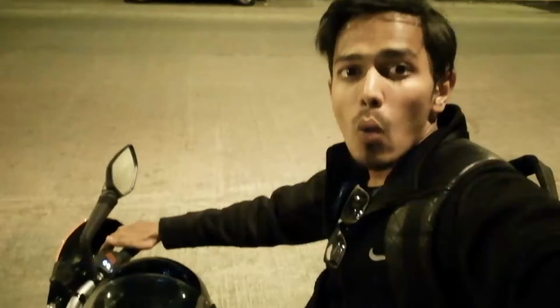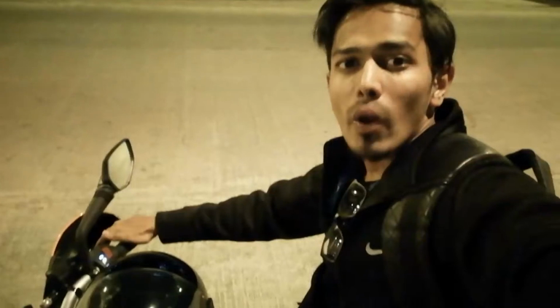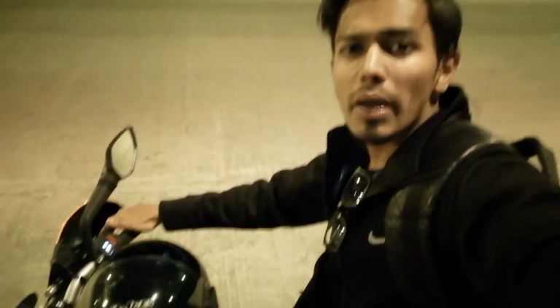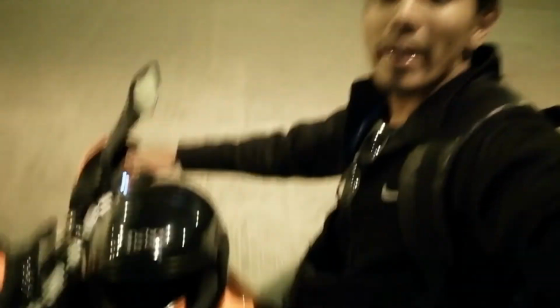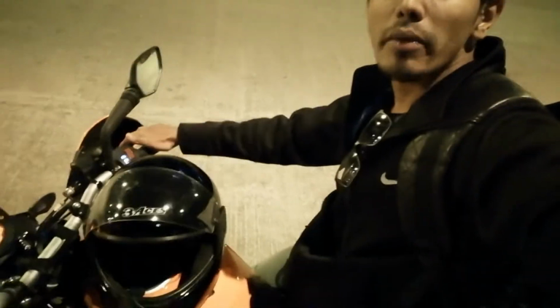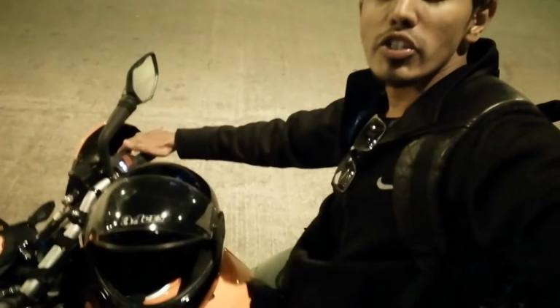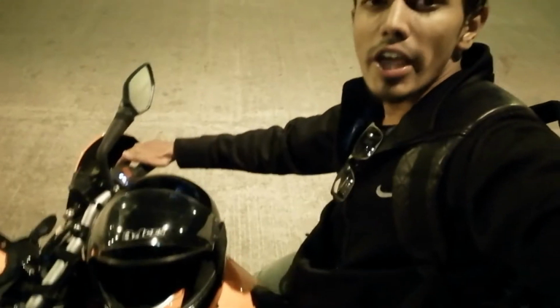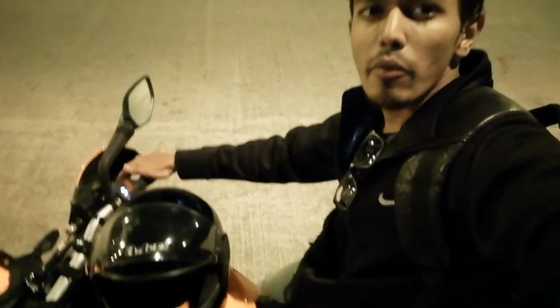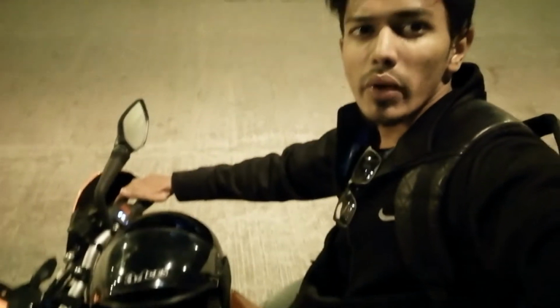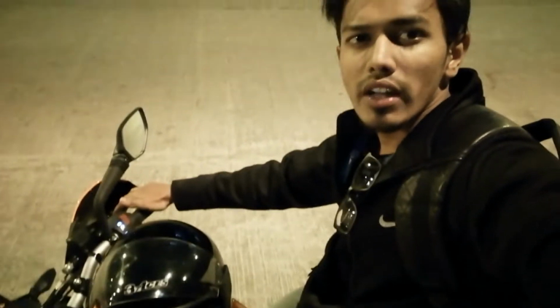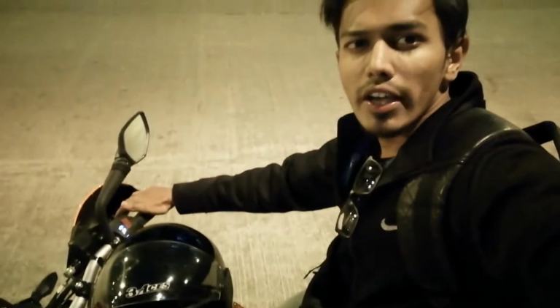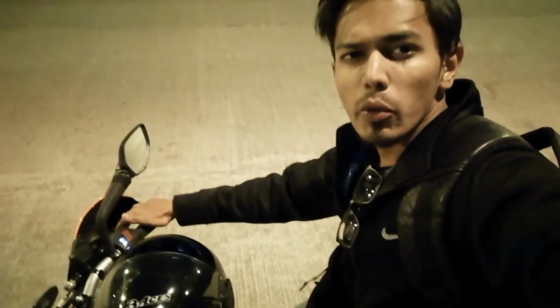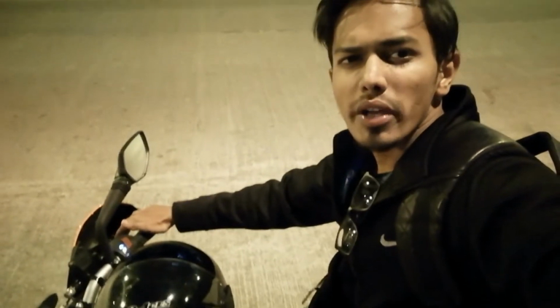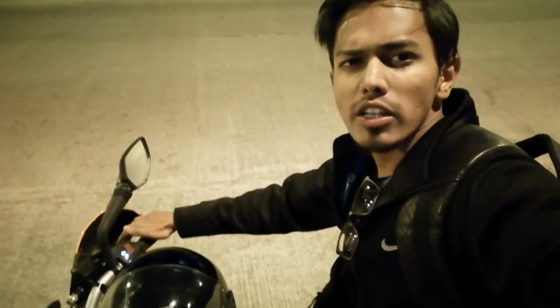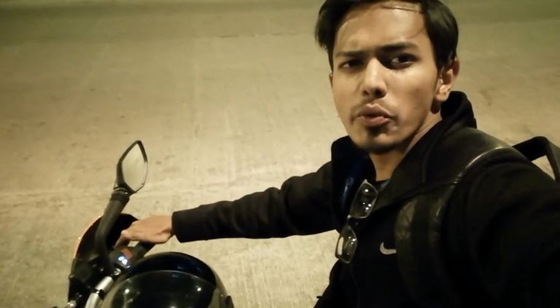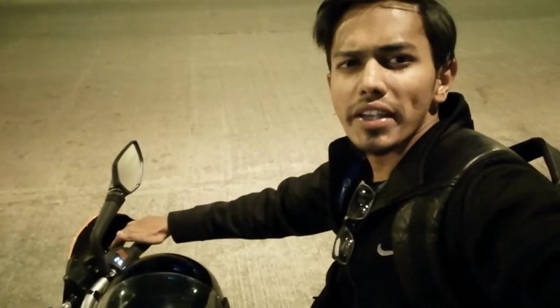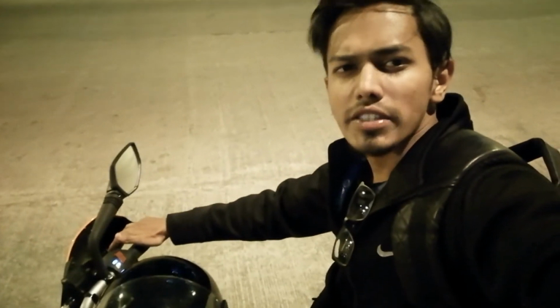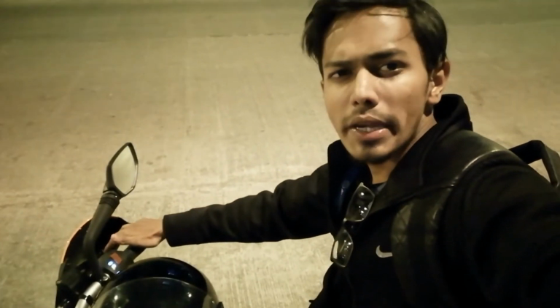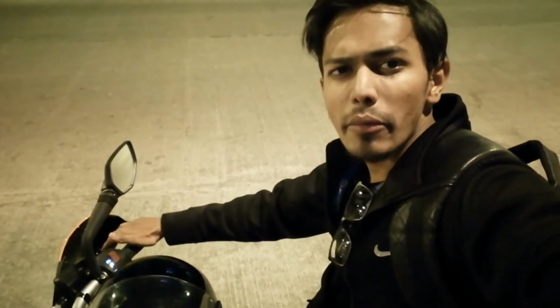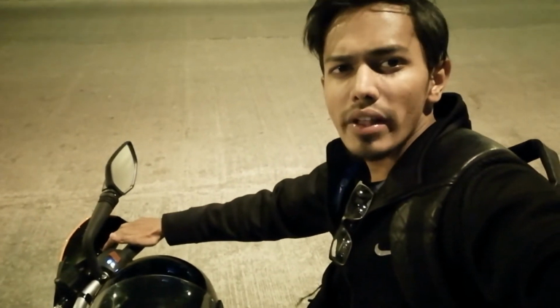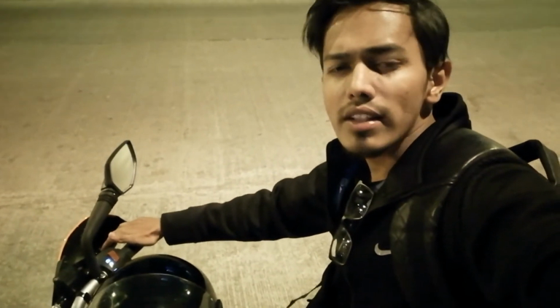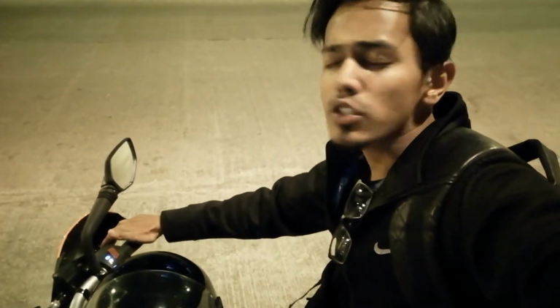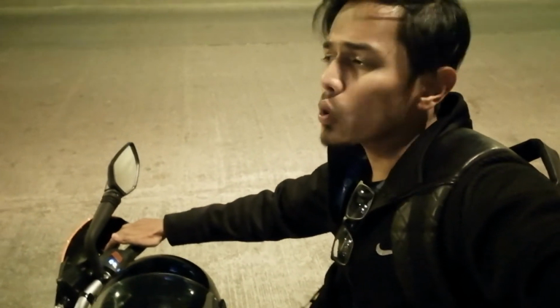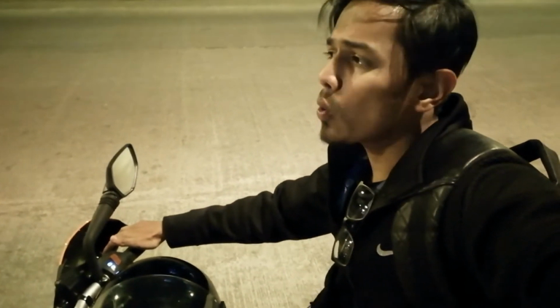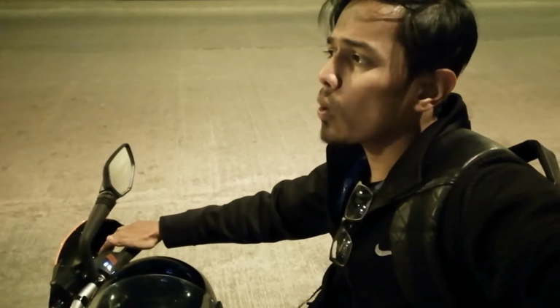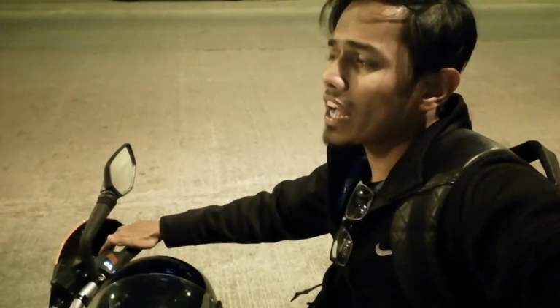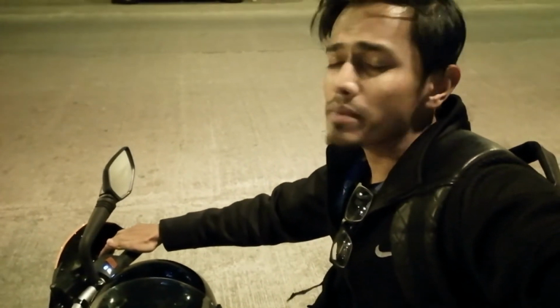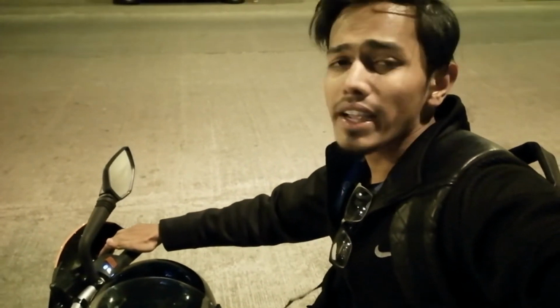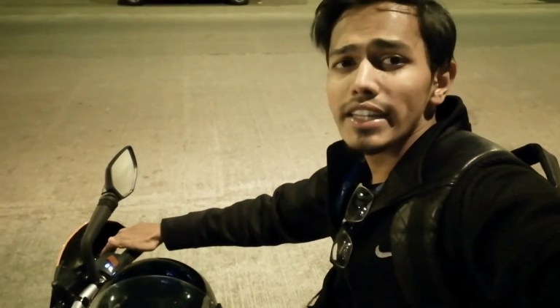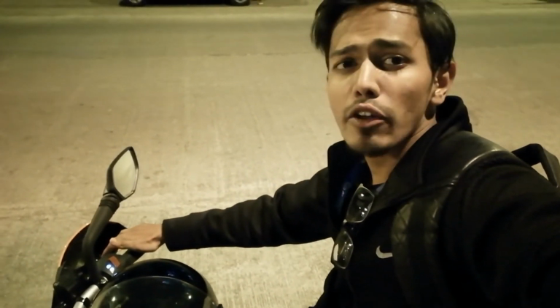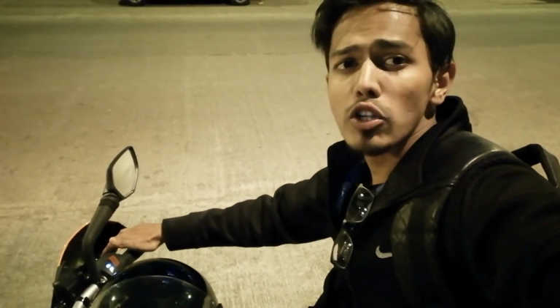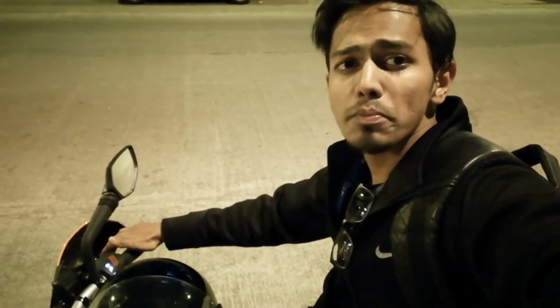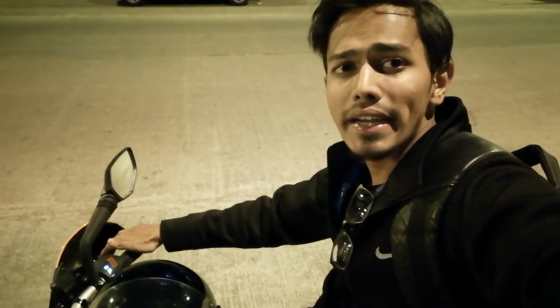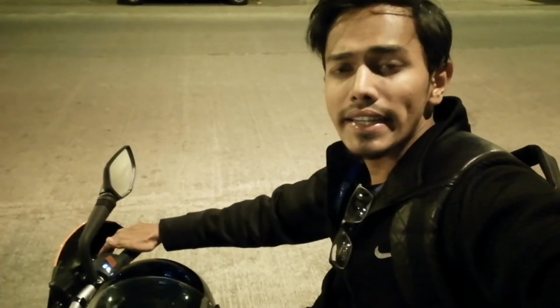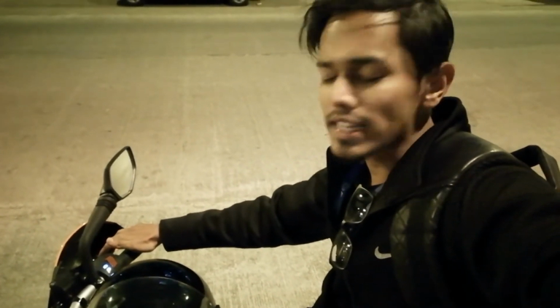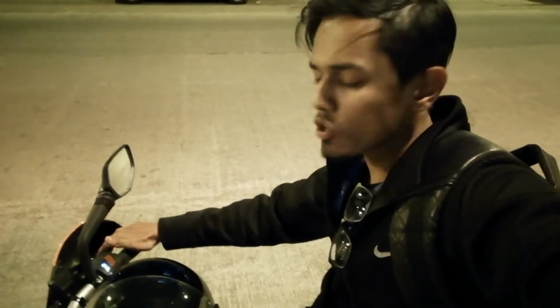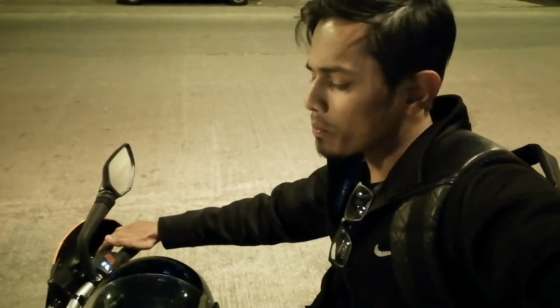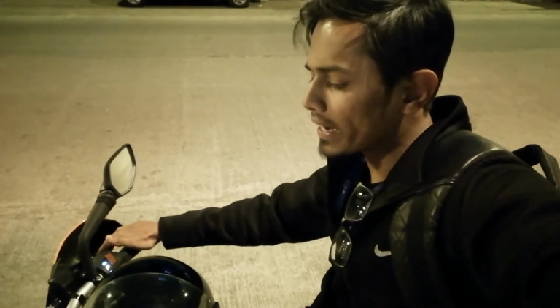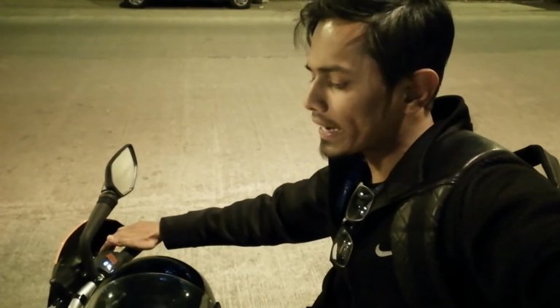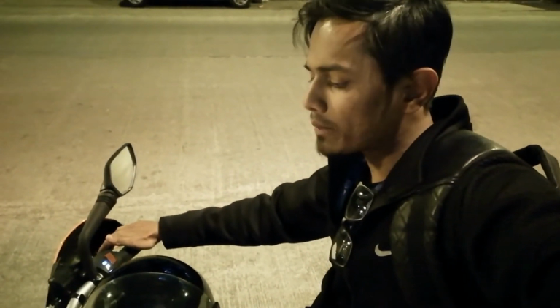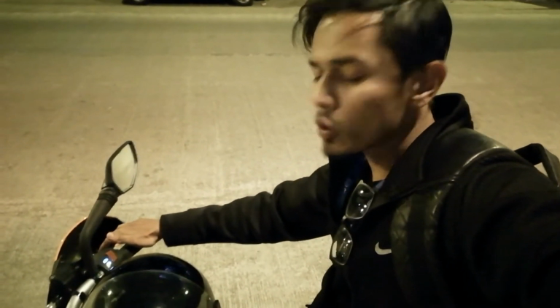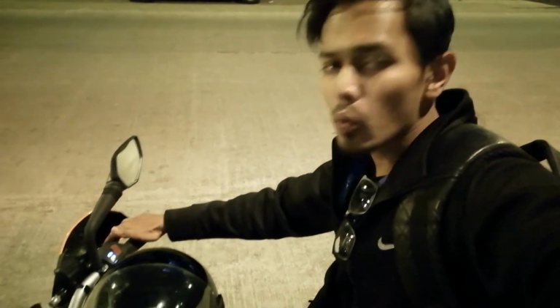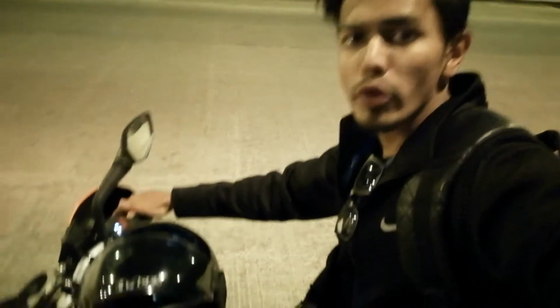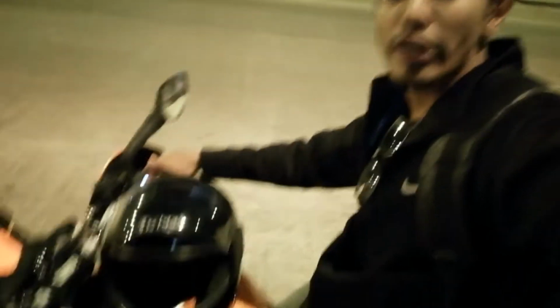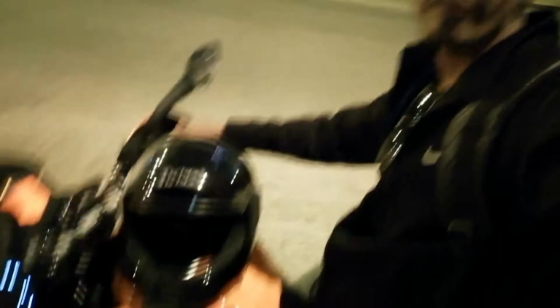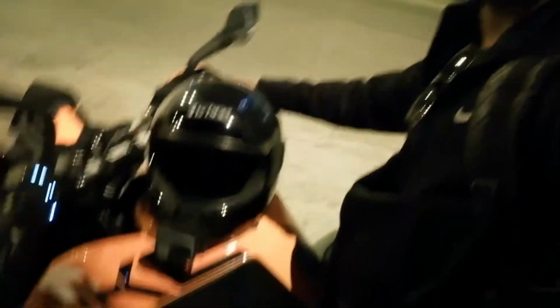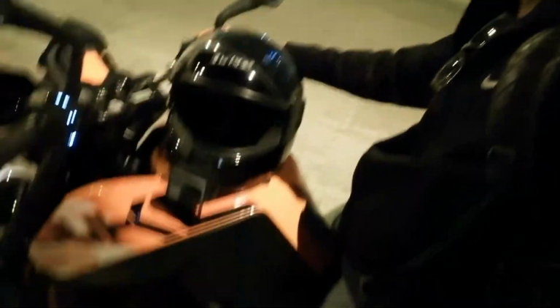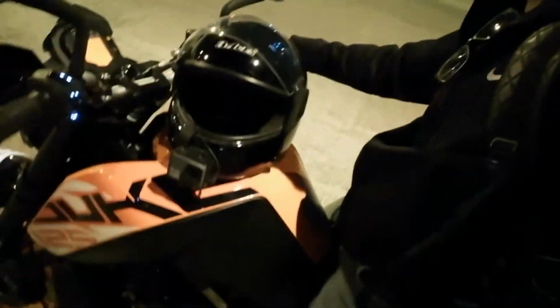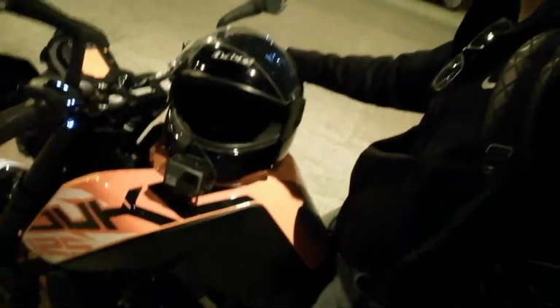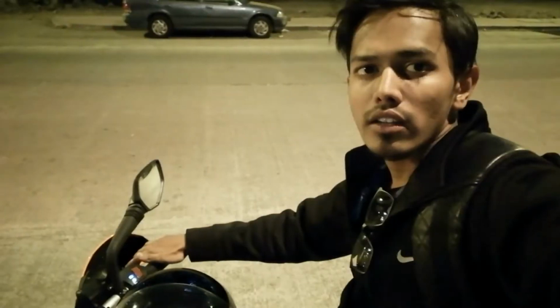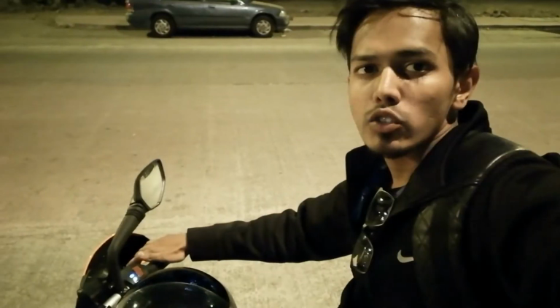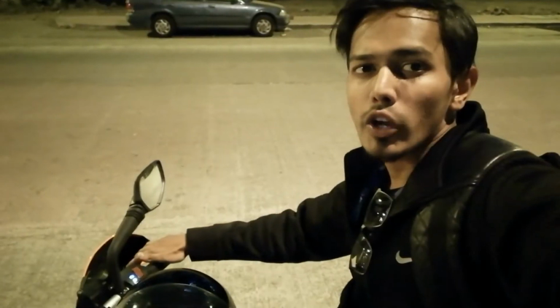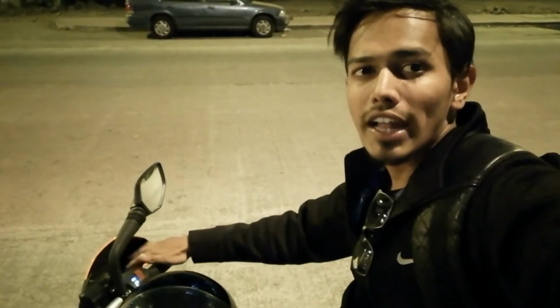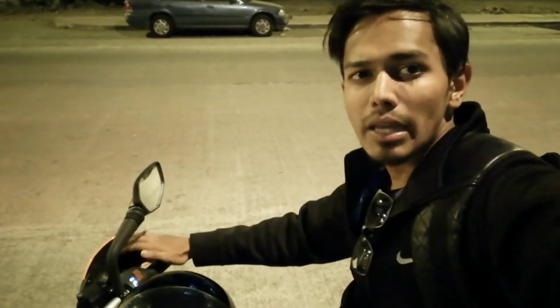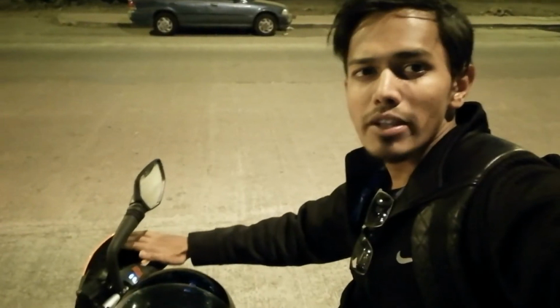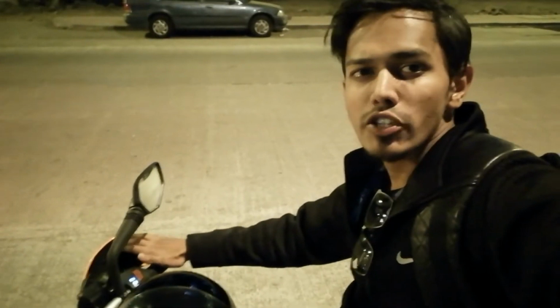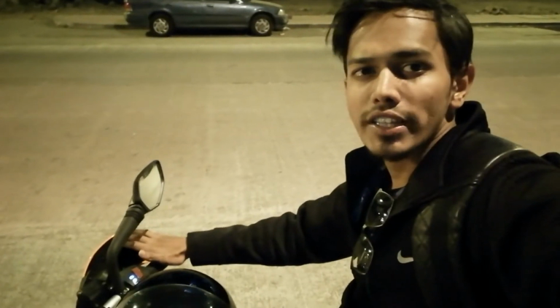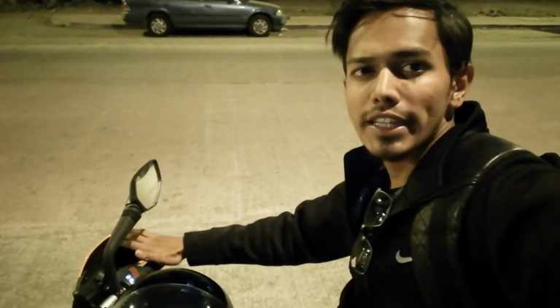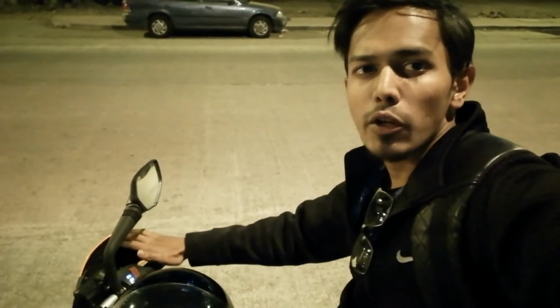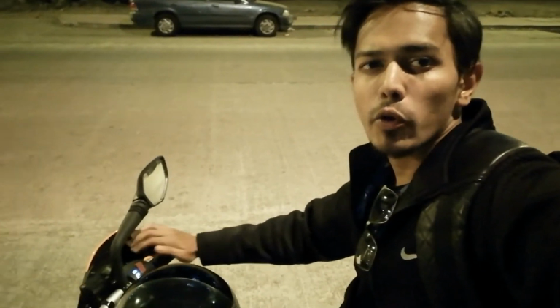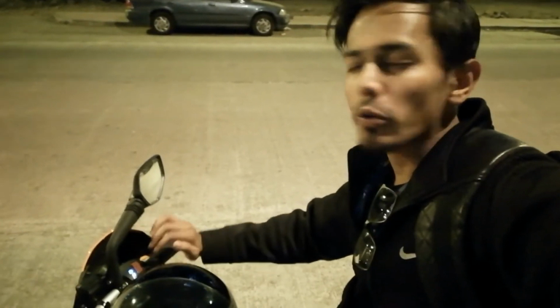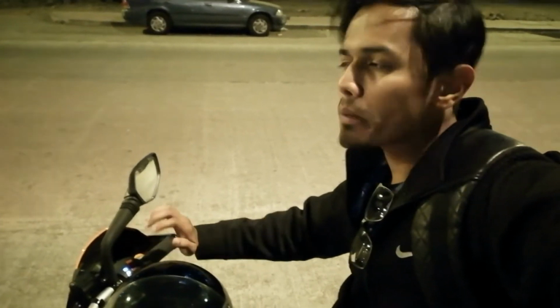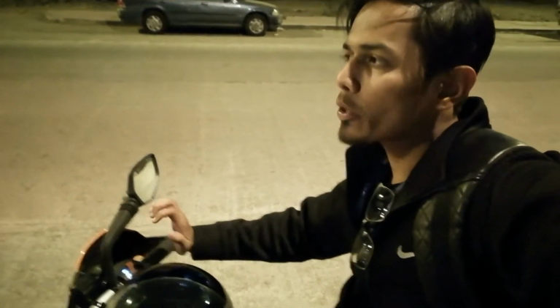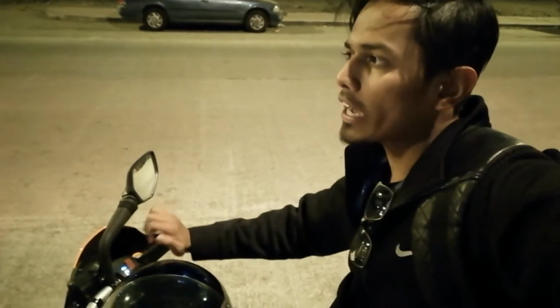Welcome back to my channel everyone. I hope you guys are doing extremely well. I am doing a speed test of my KTM Duke 125. It's about 3 hours at night and the roadway is empty.